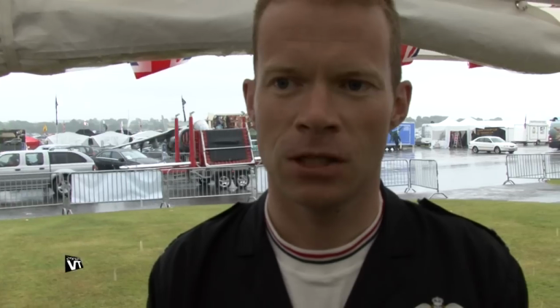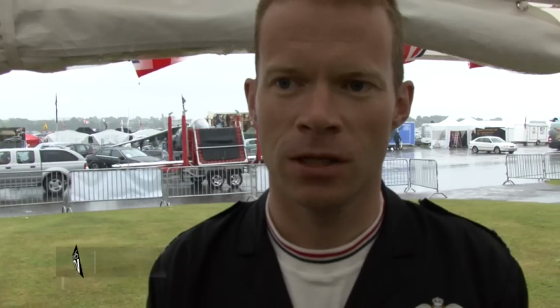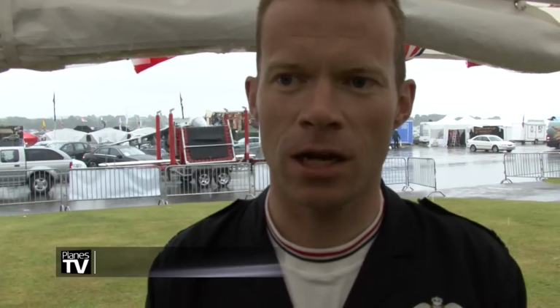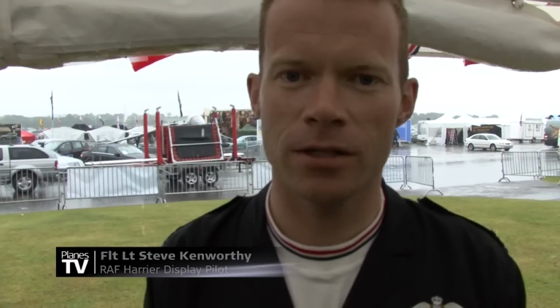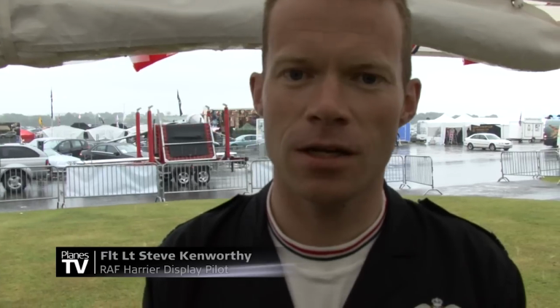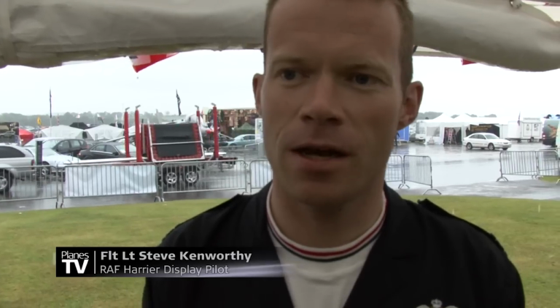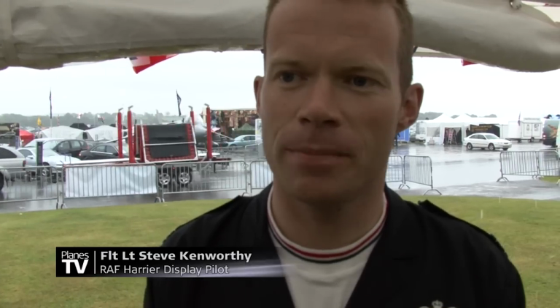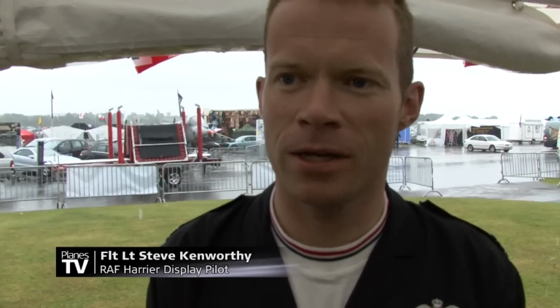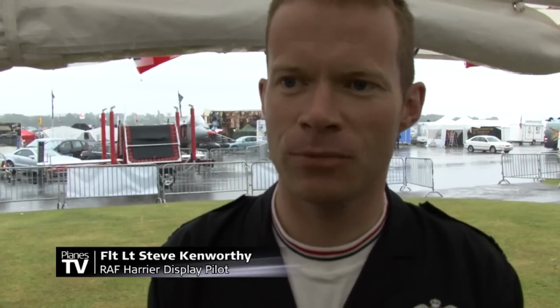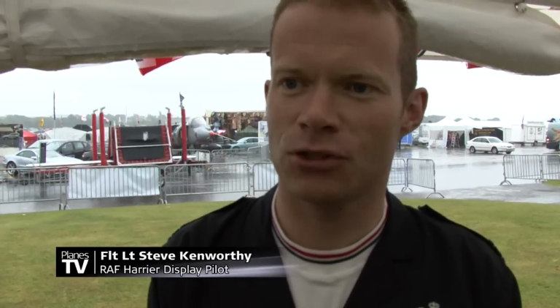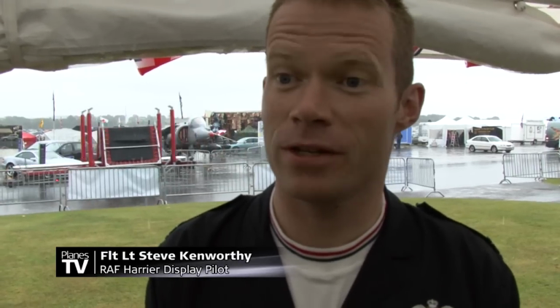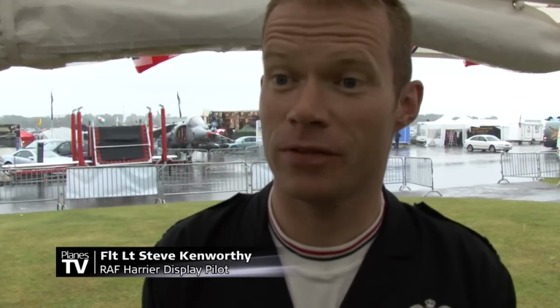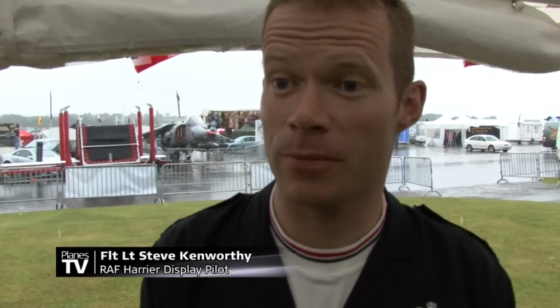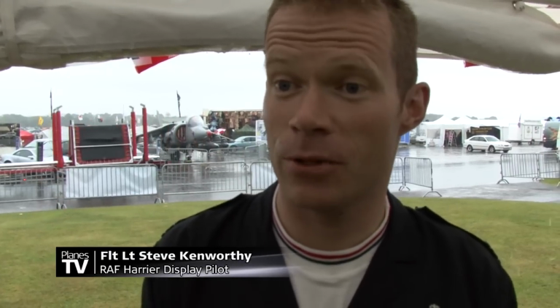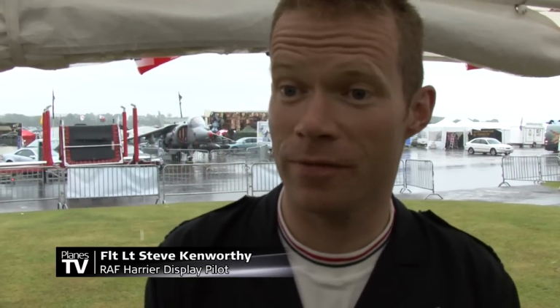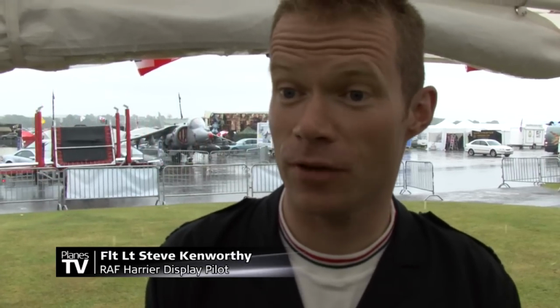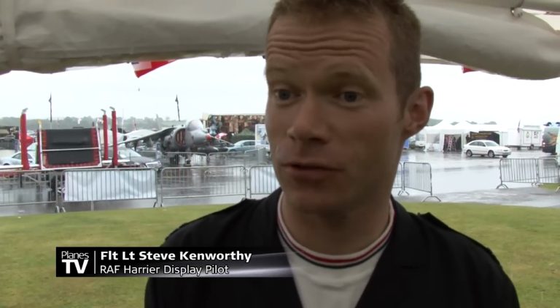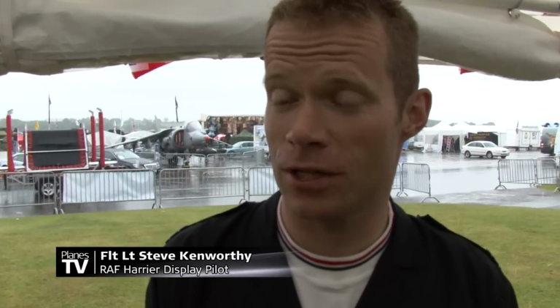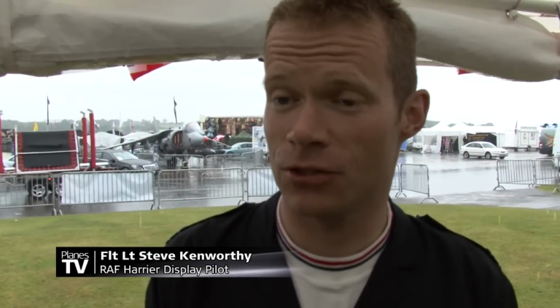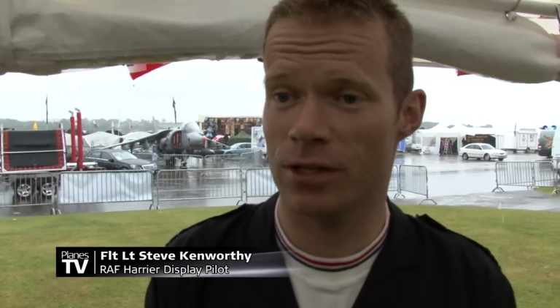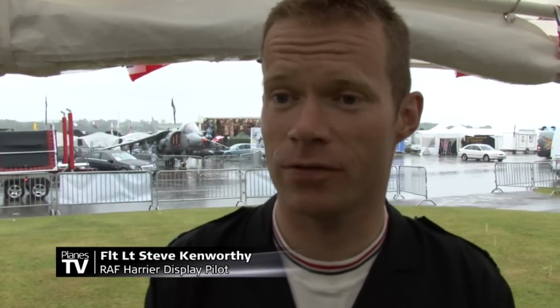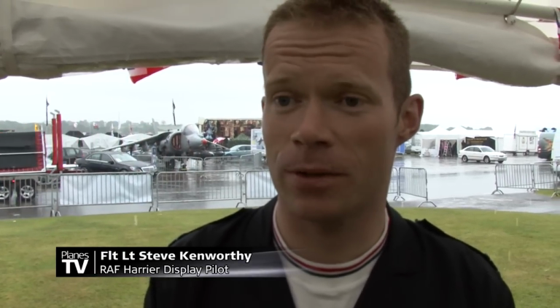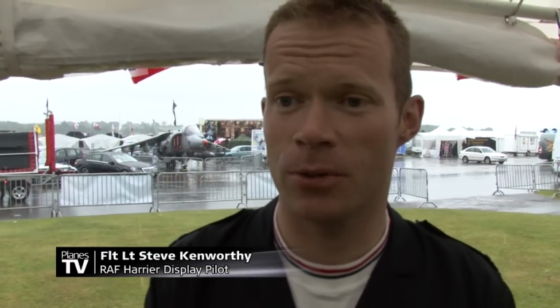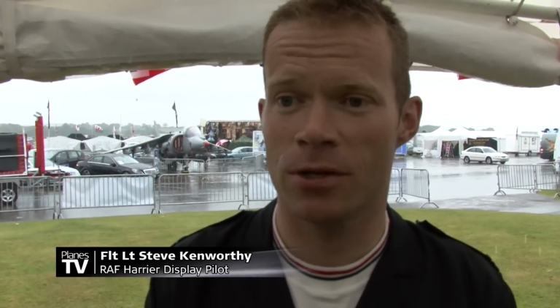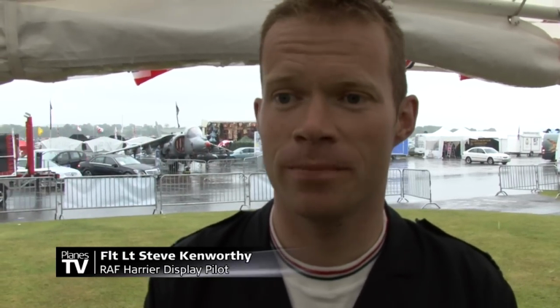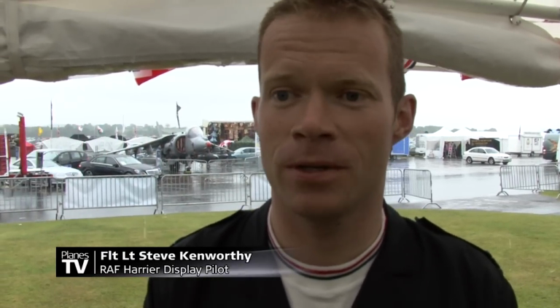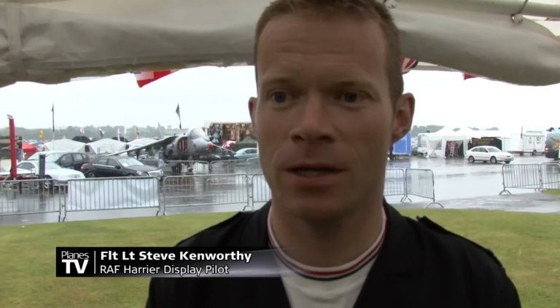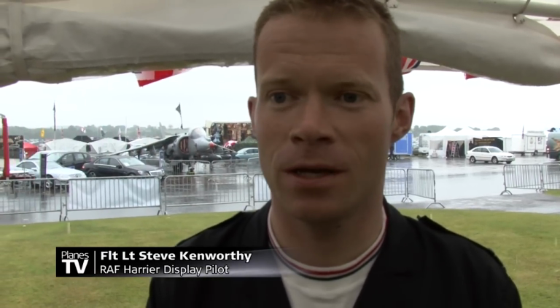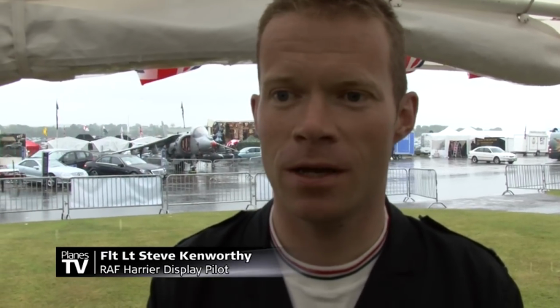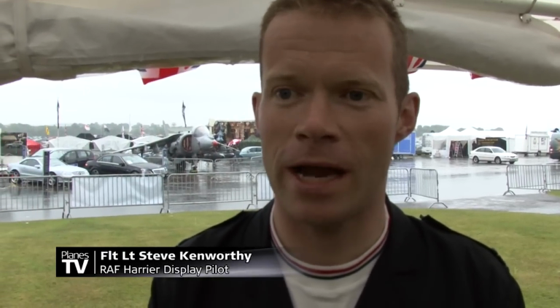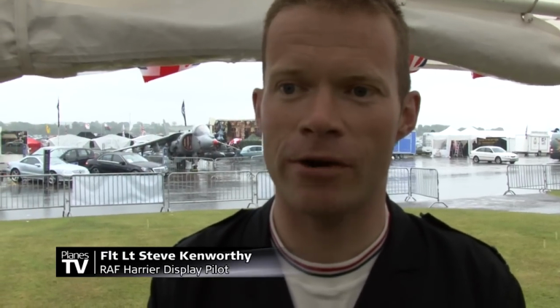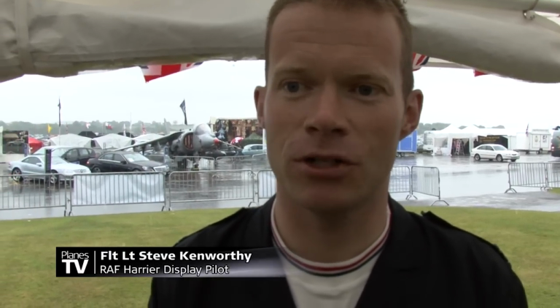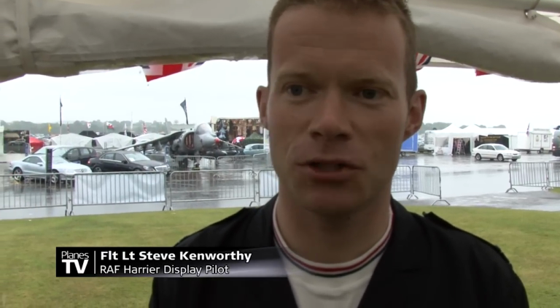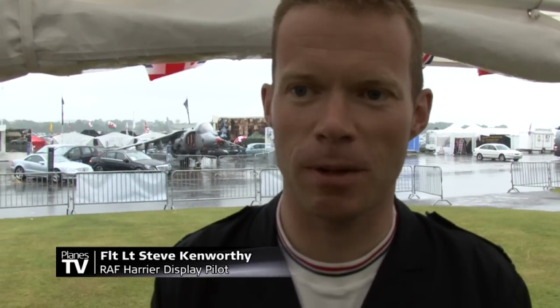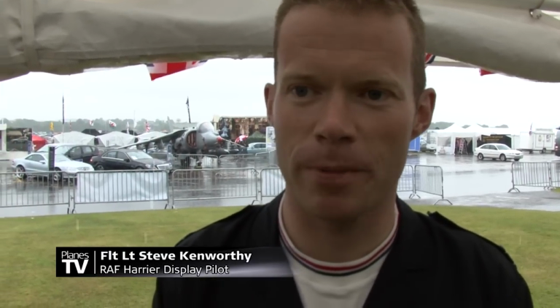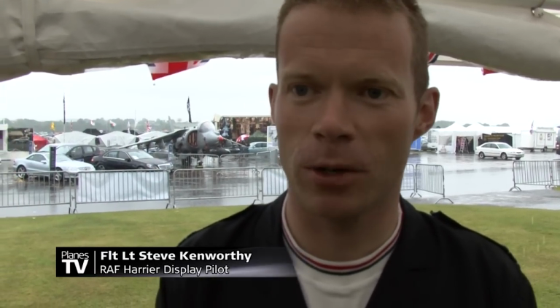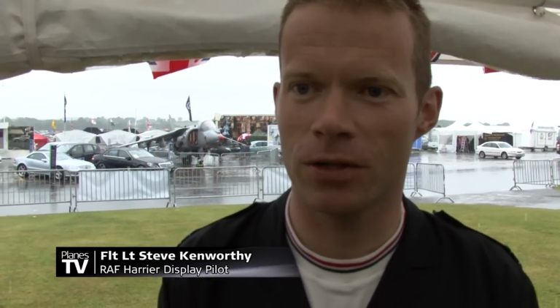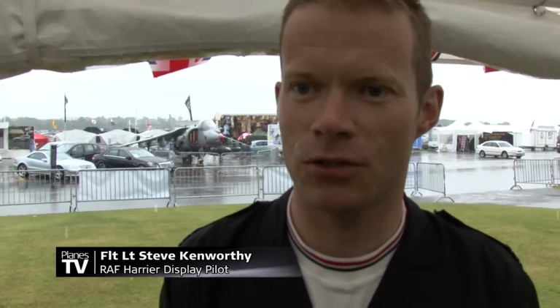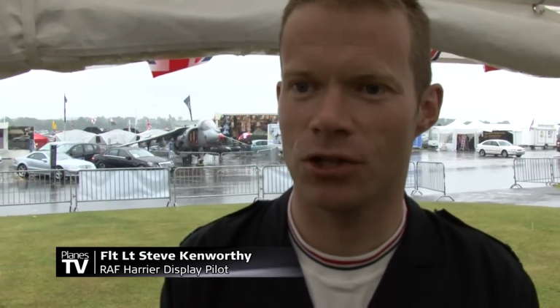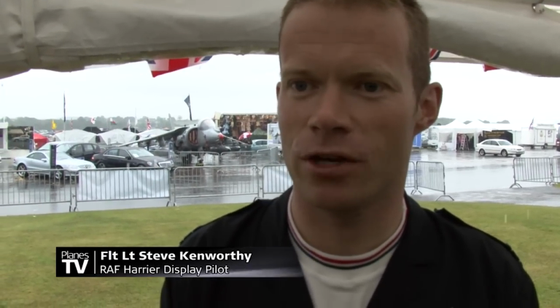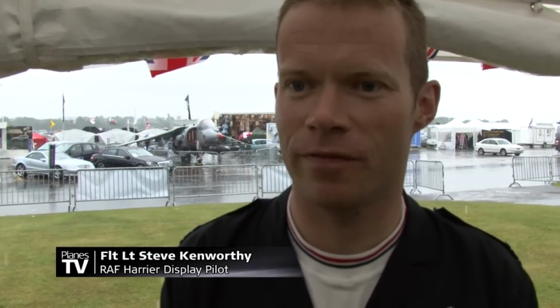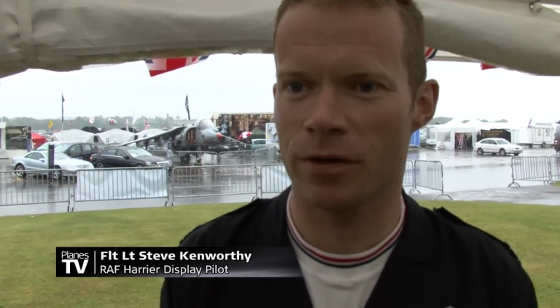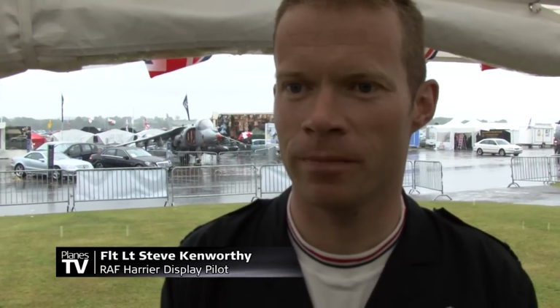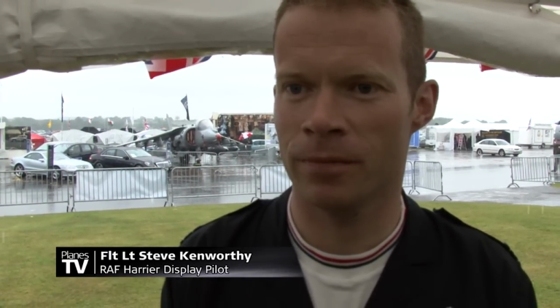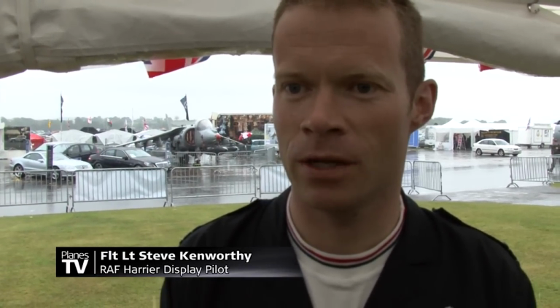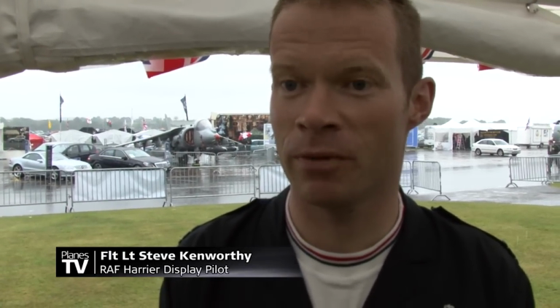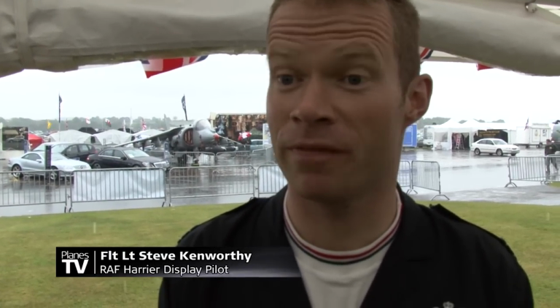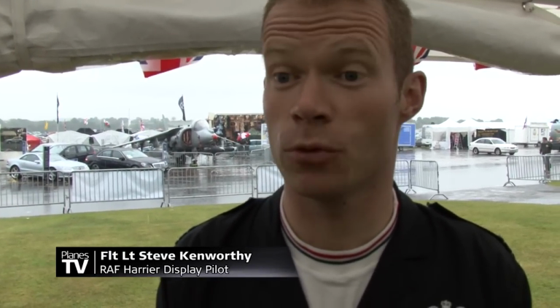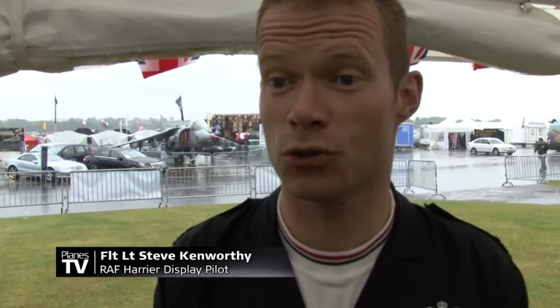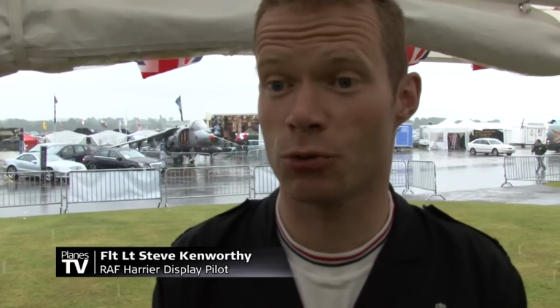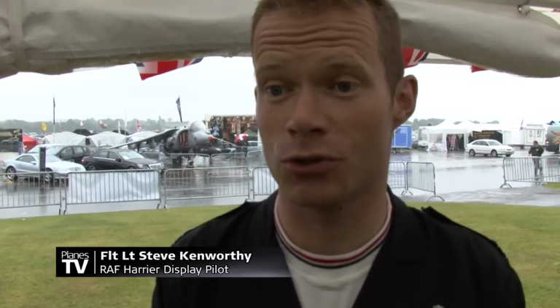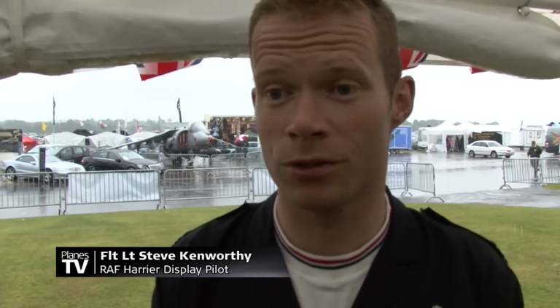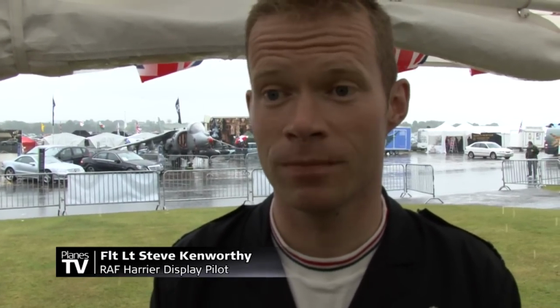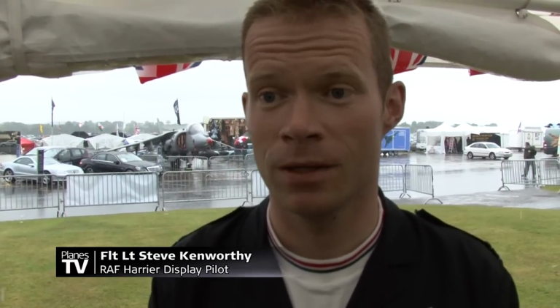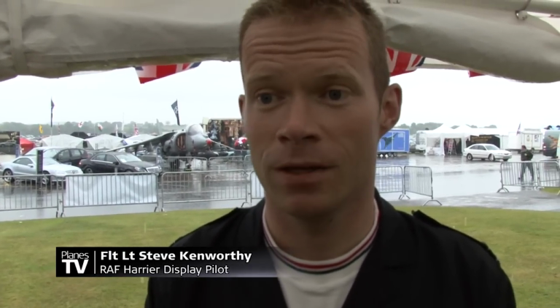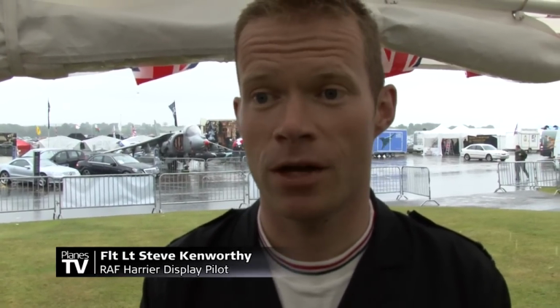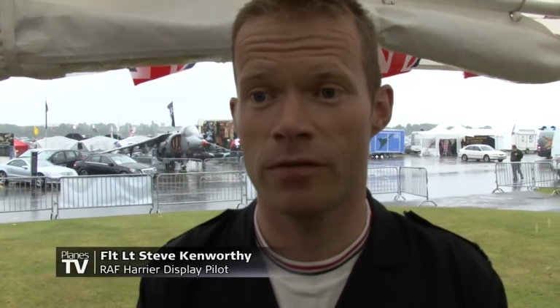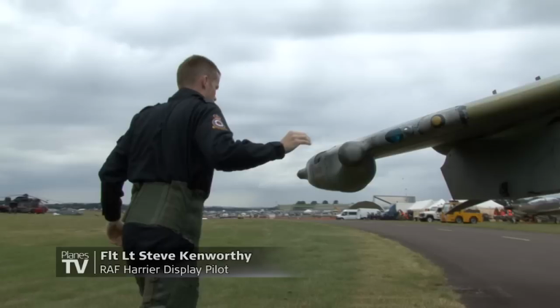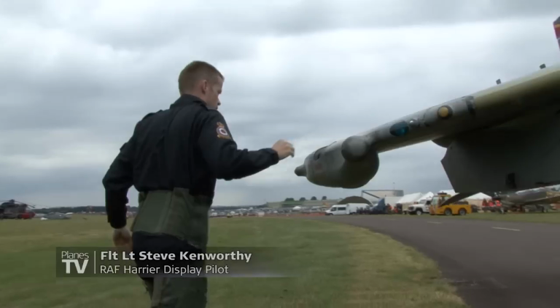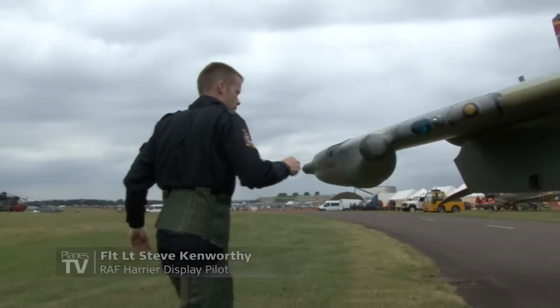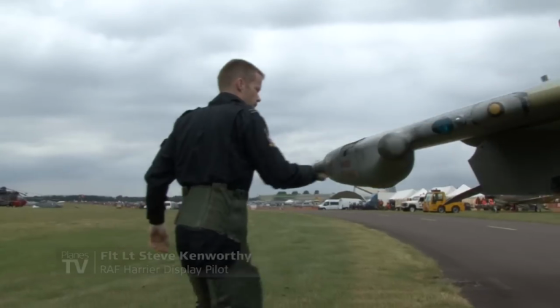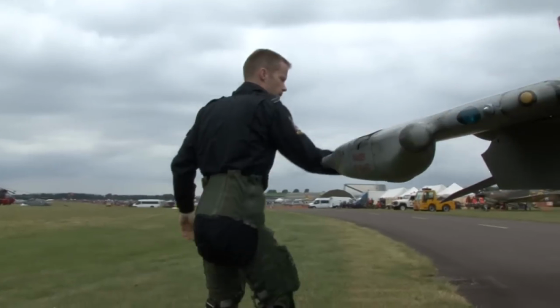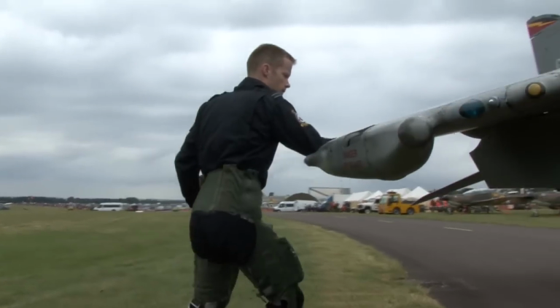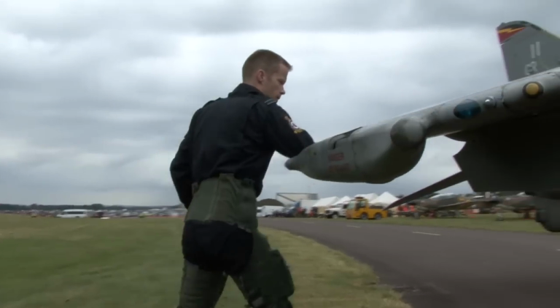Hello, my name is Steve Kenworthy, Lieutenant Steve Kenworthy. I'm the Harrier display pilot this year from number four squadron over at RAF Wittering.